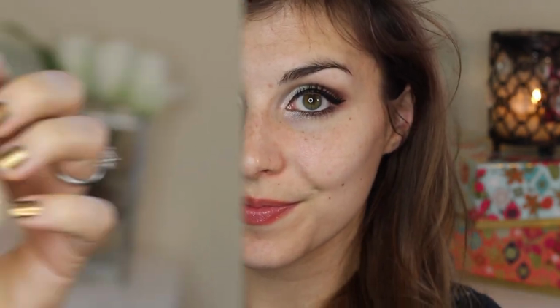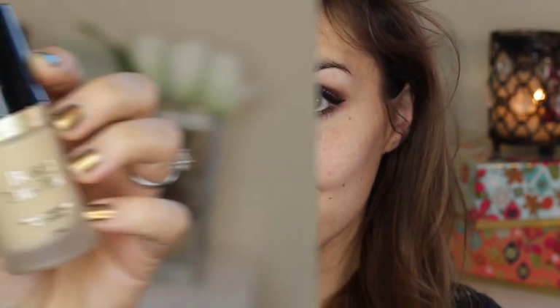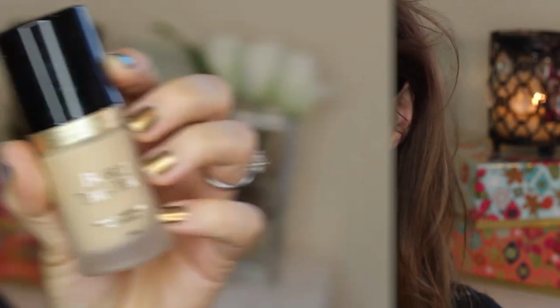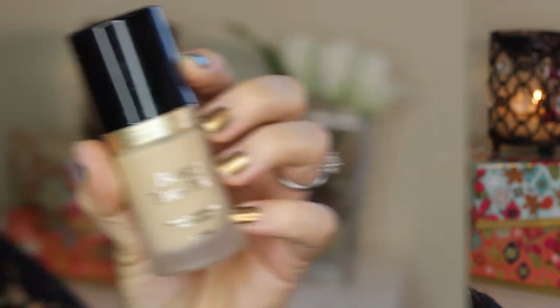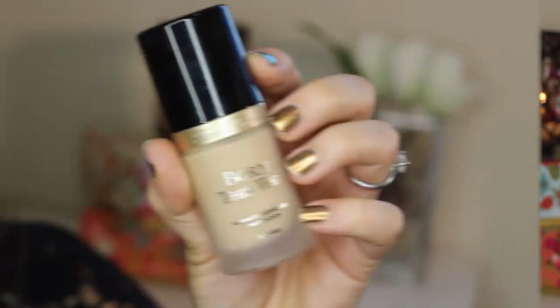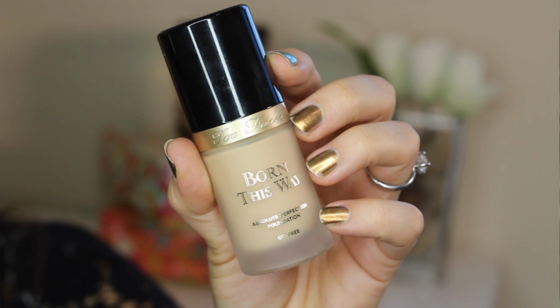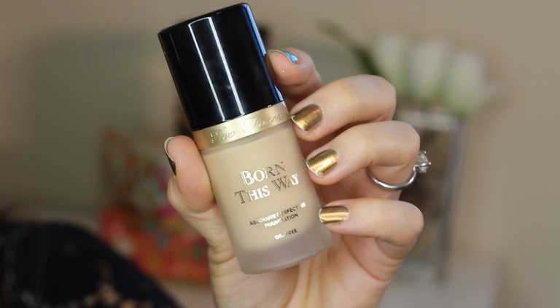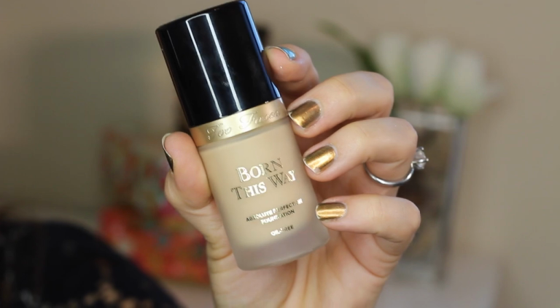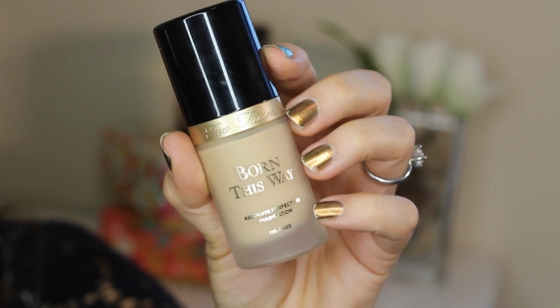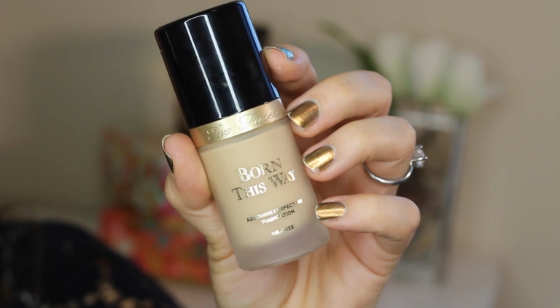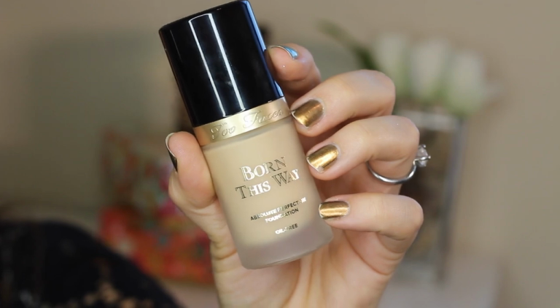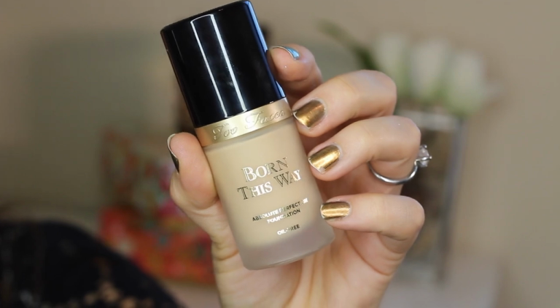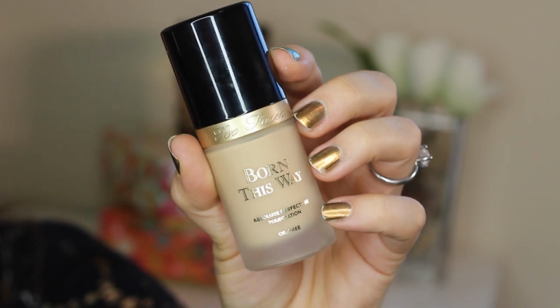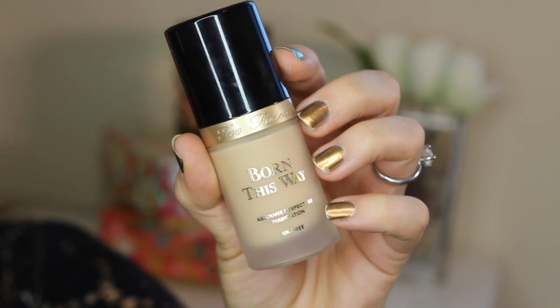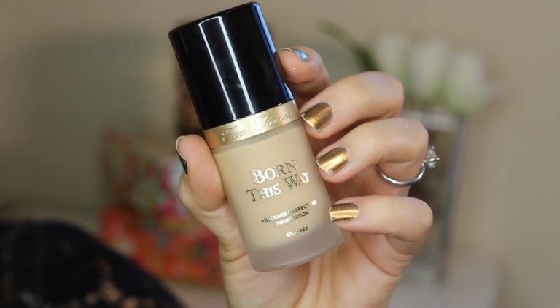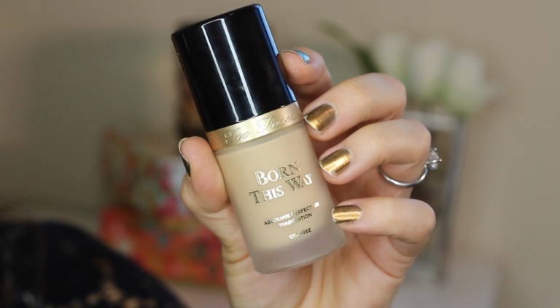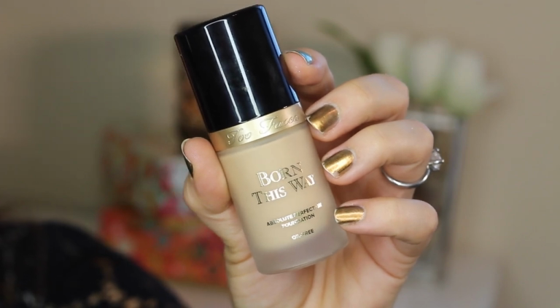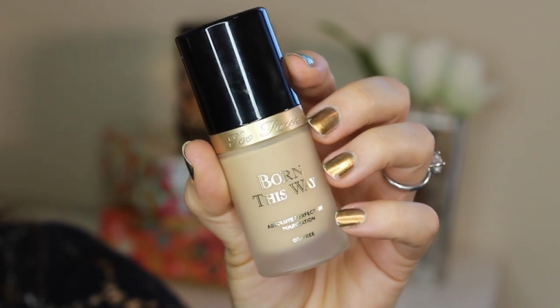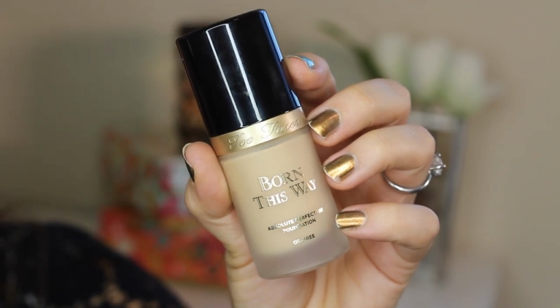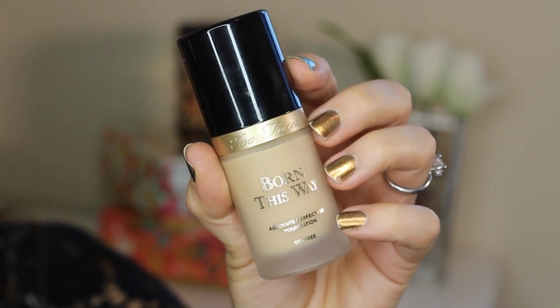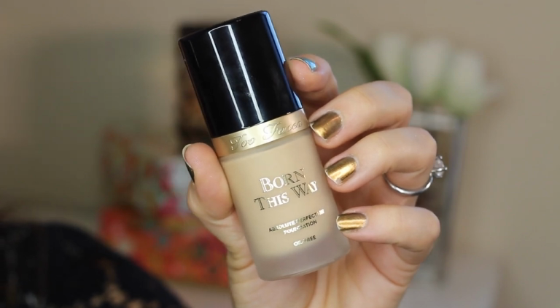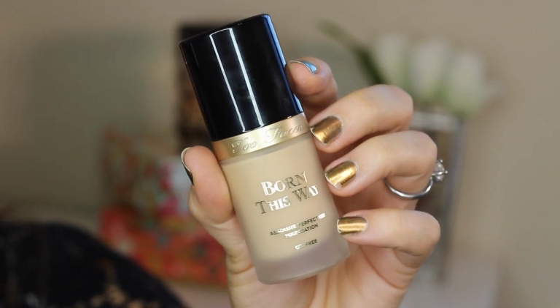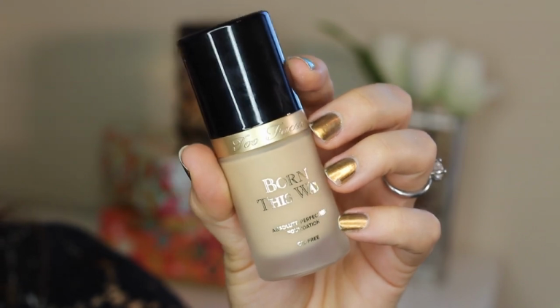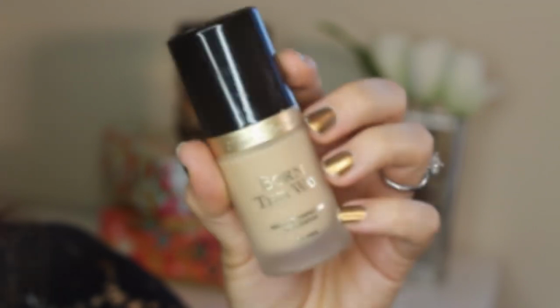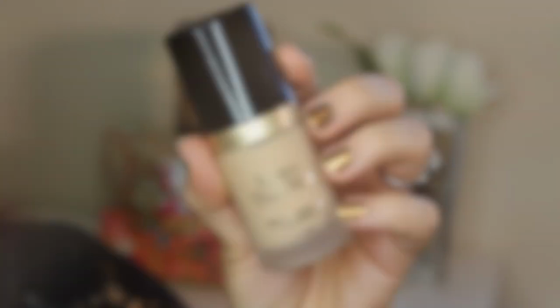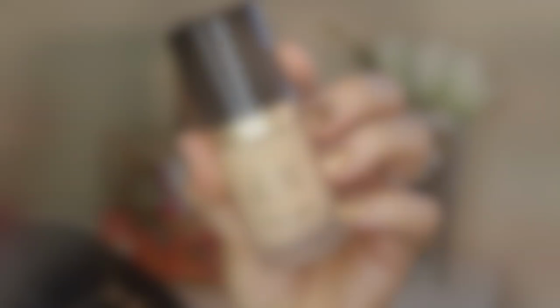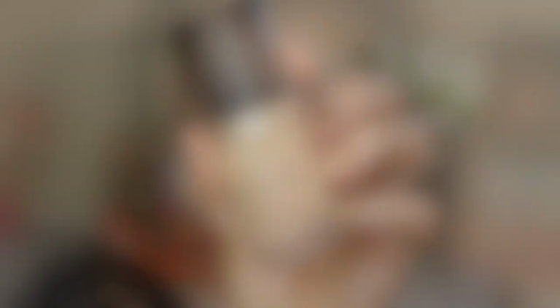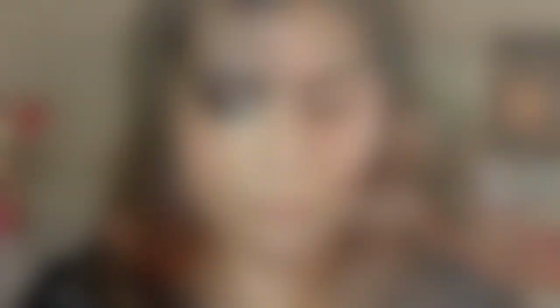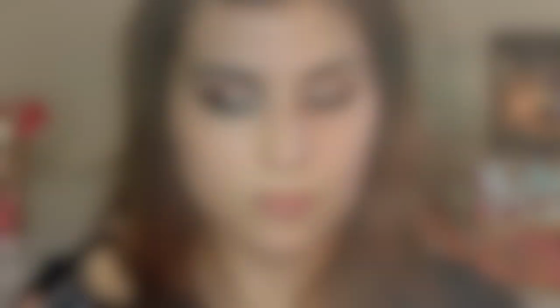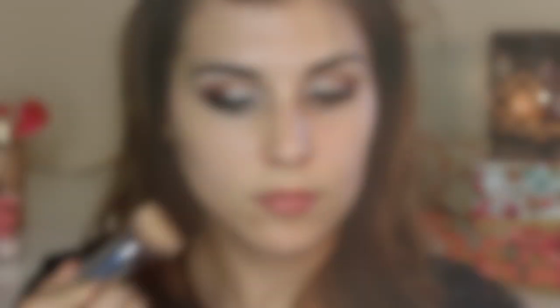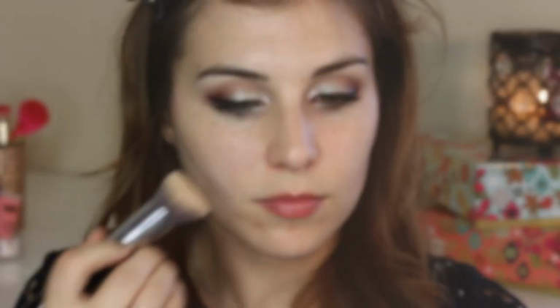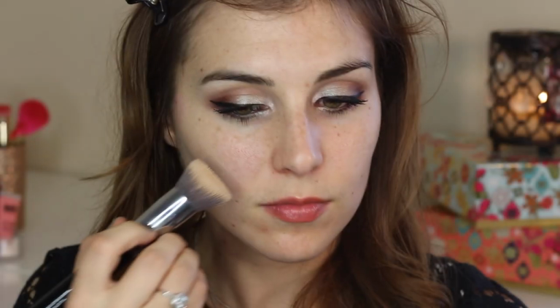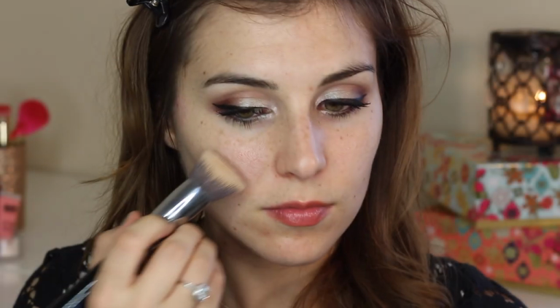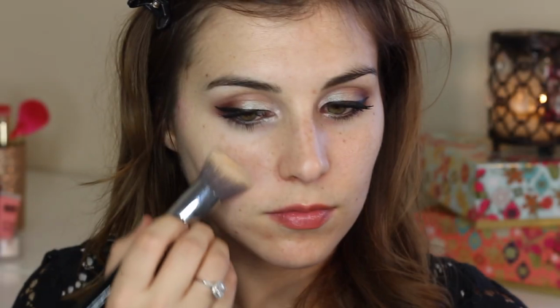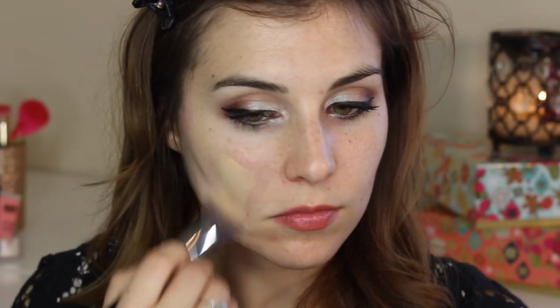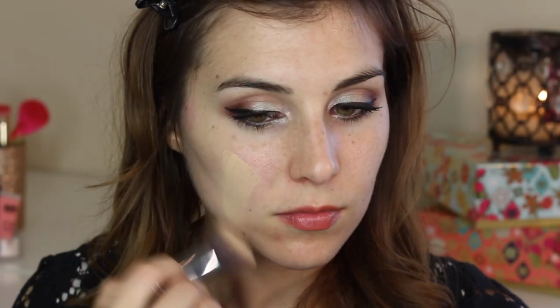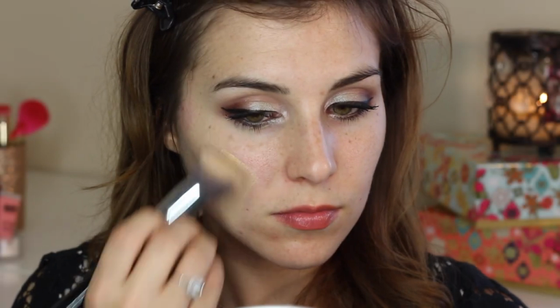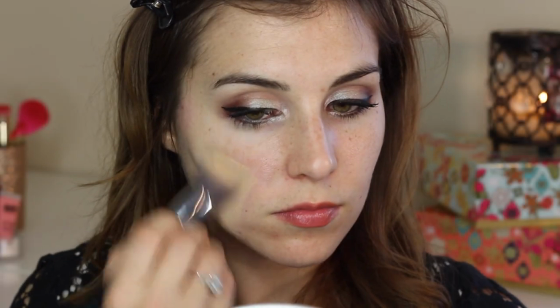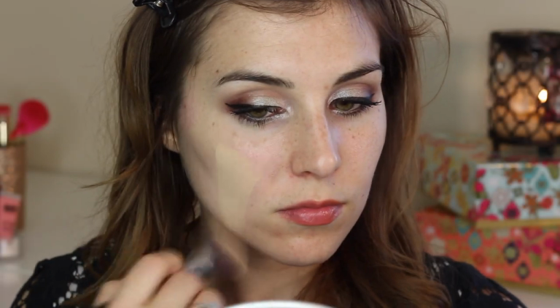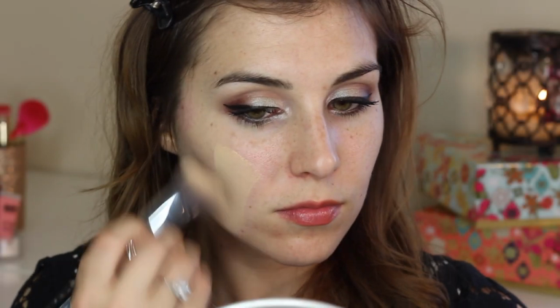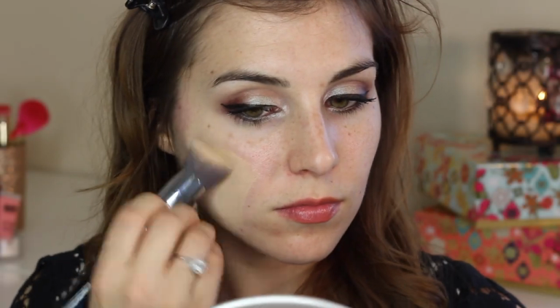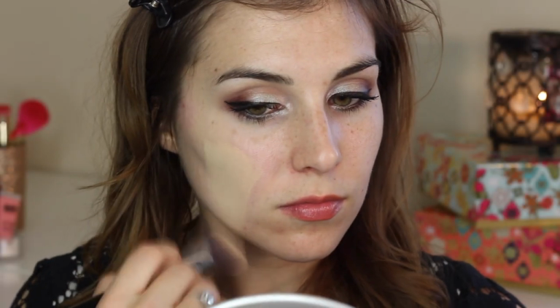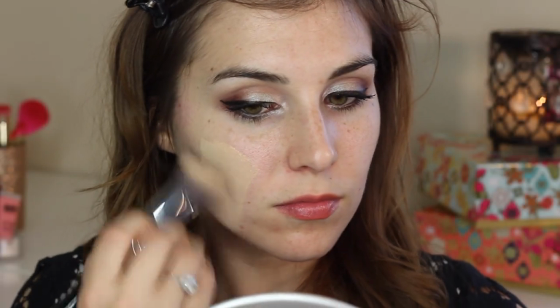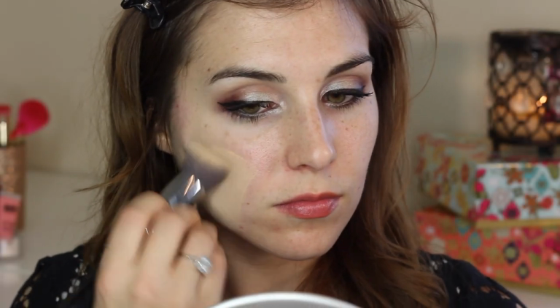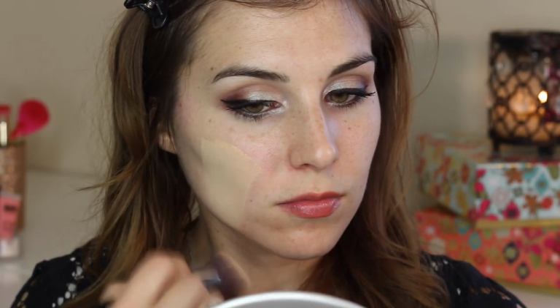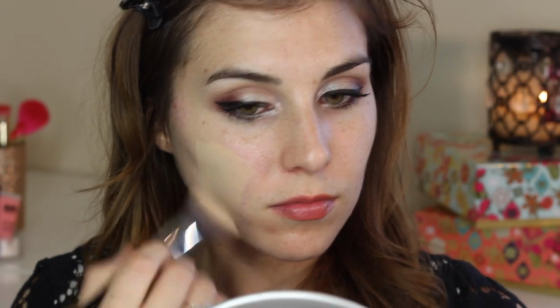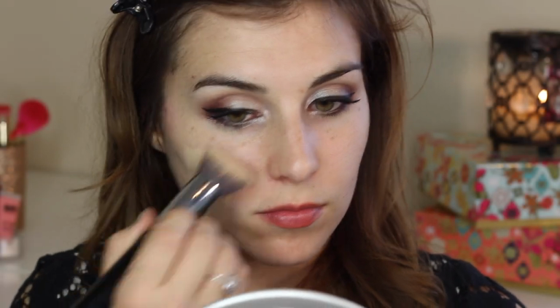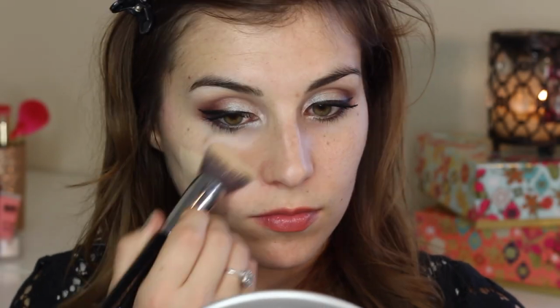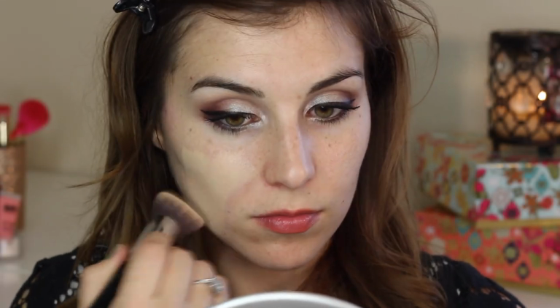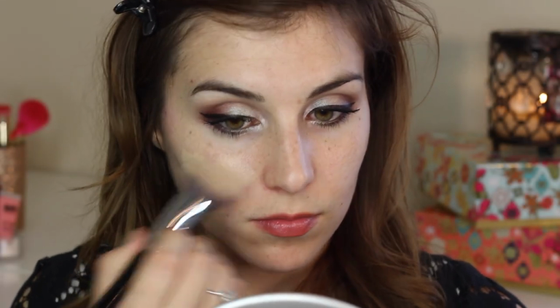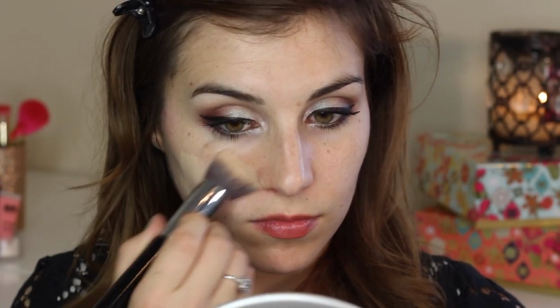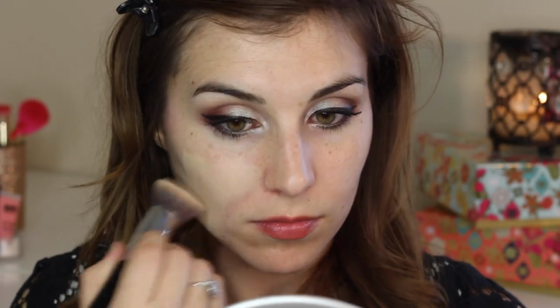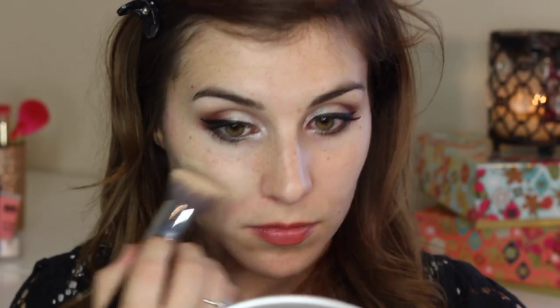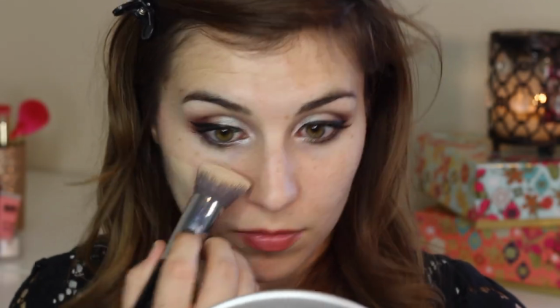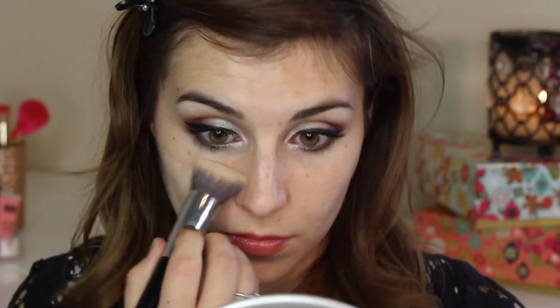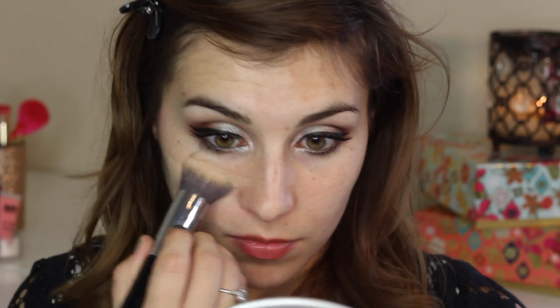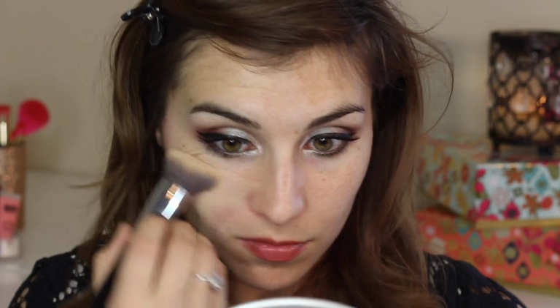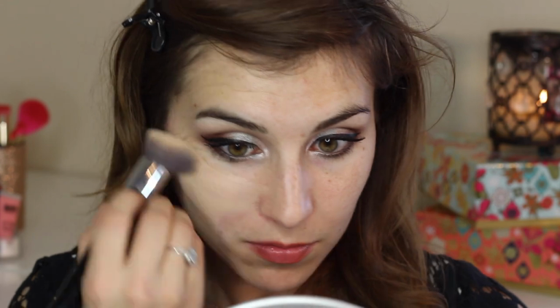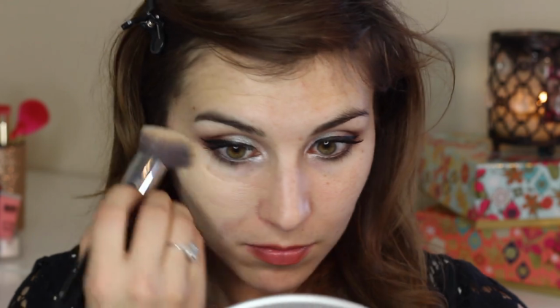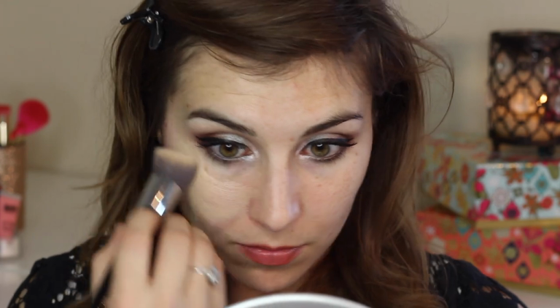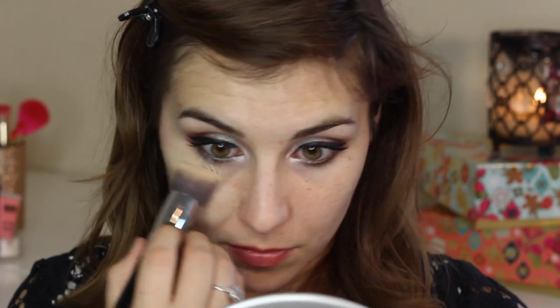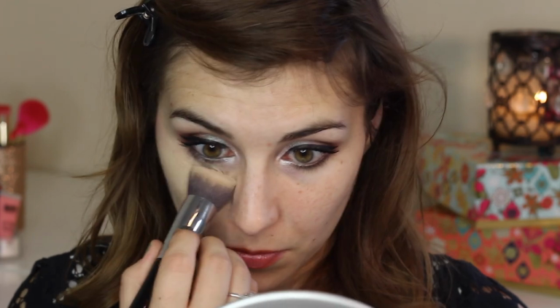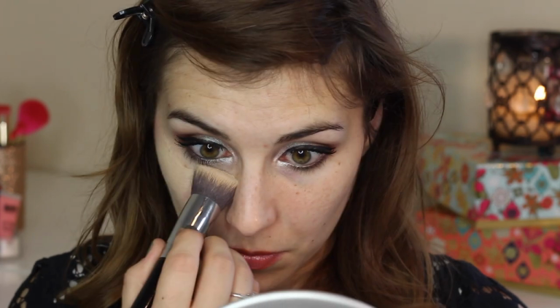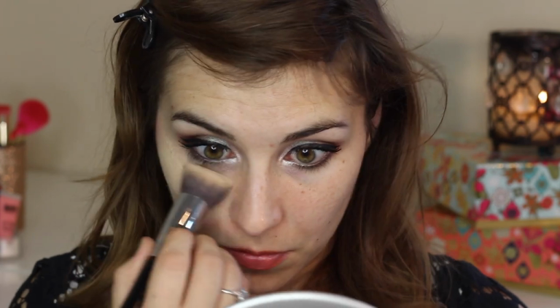Onto the rest of the face, I'm using Too Faced Born This Way foundation and applying that evenly all over.